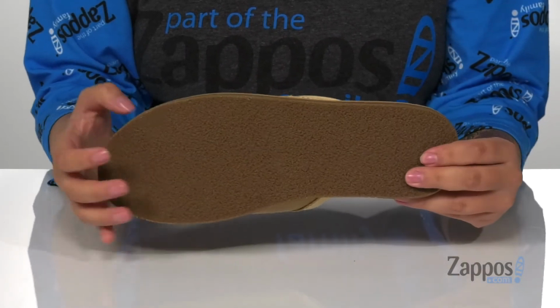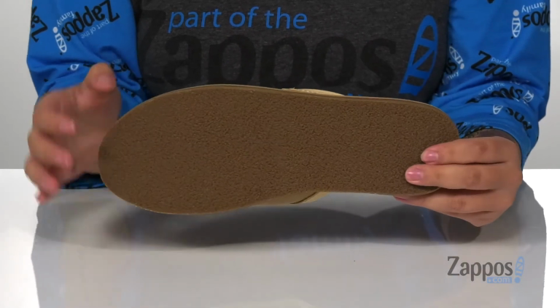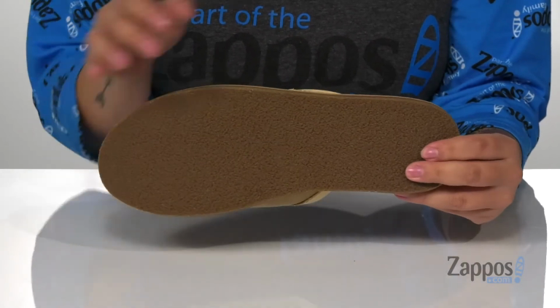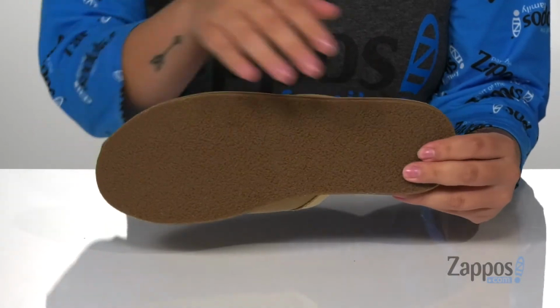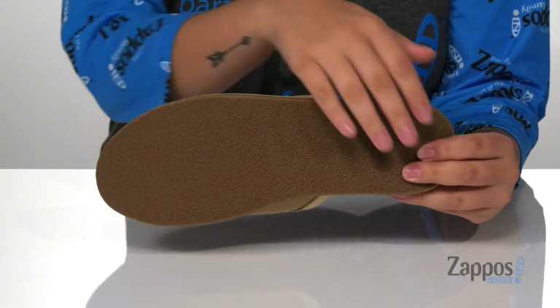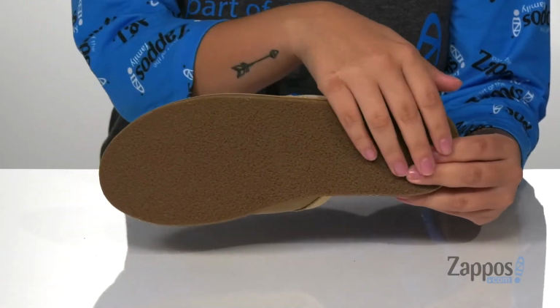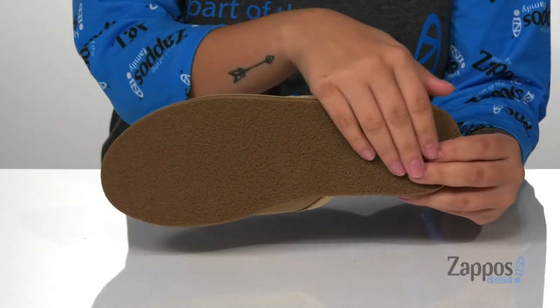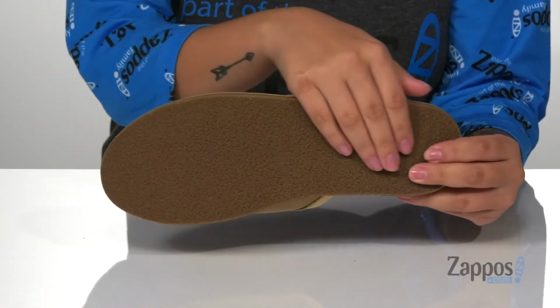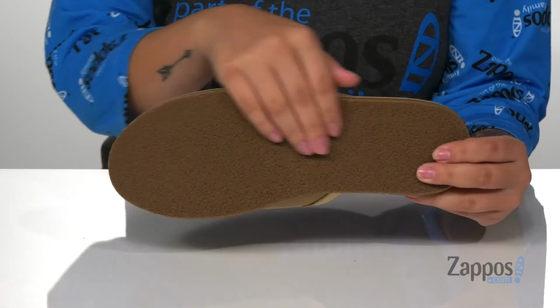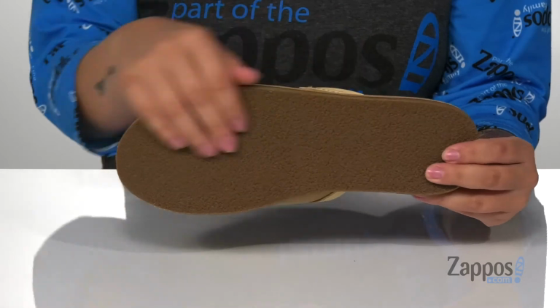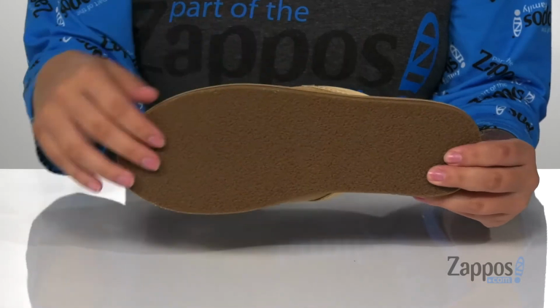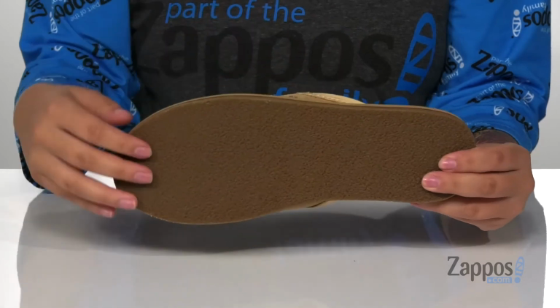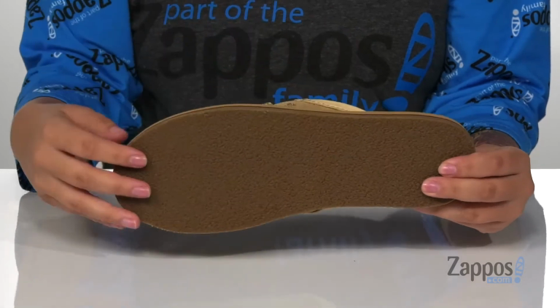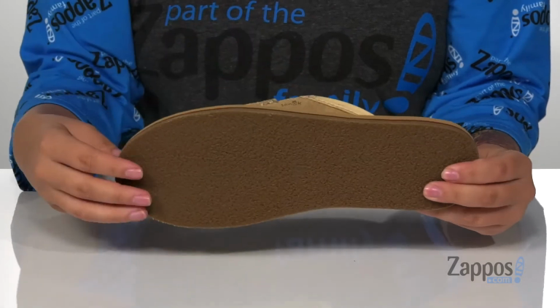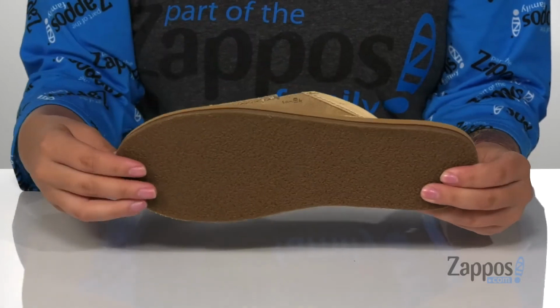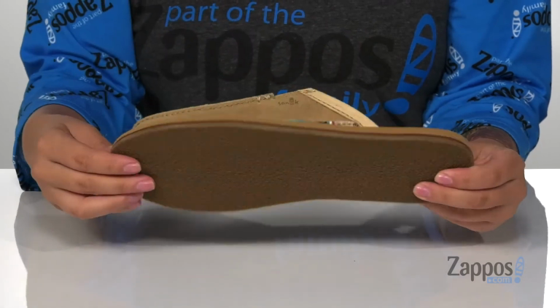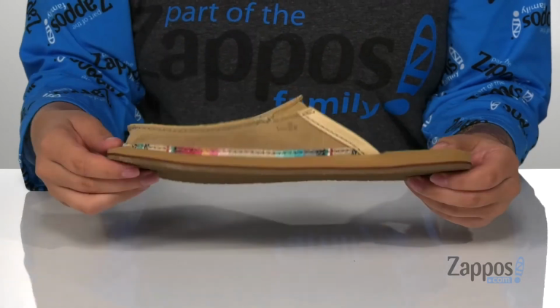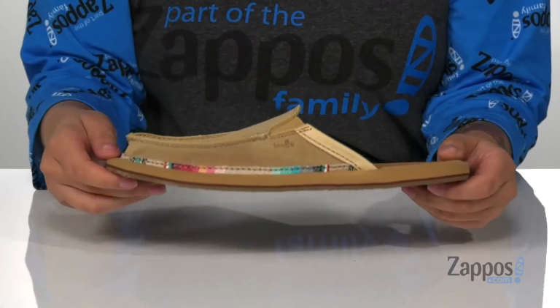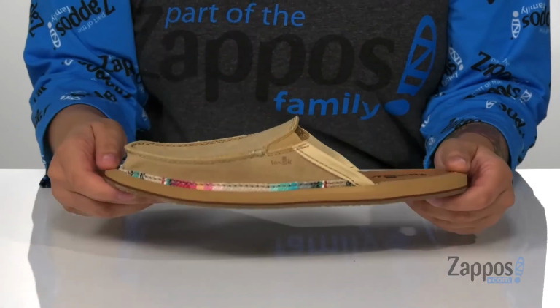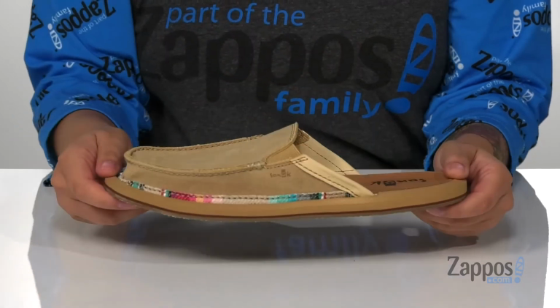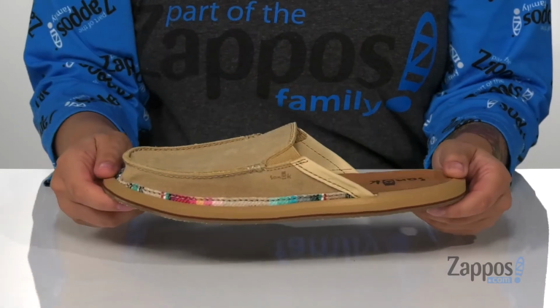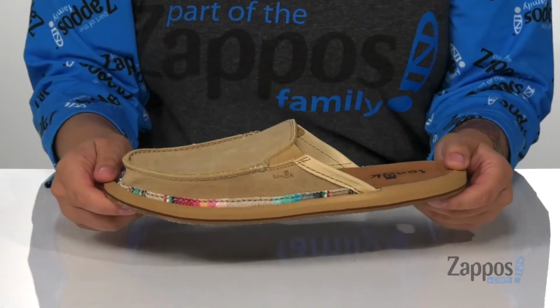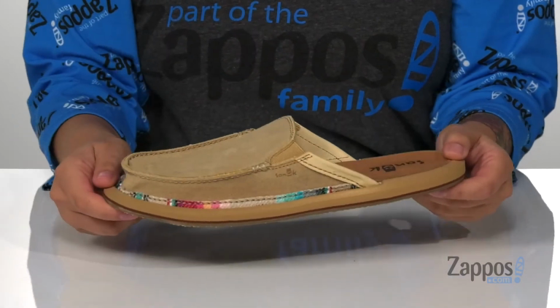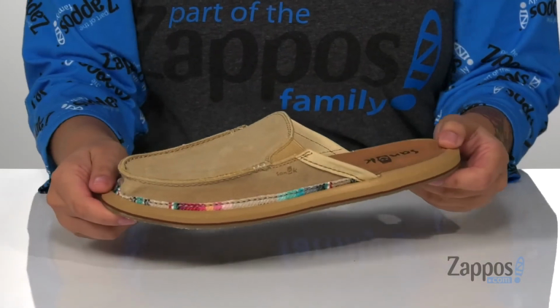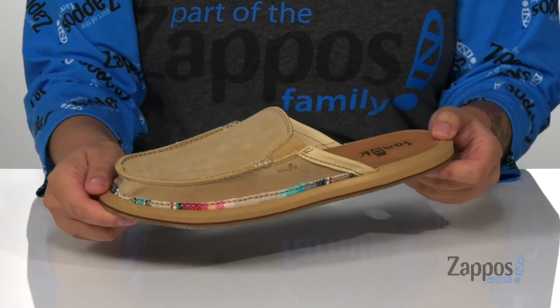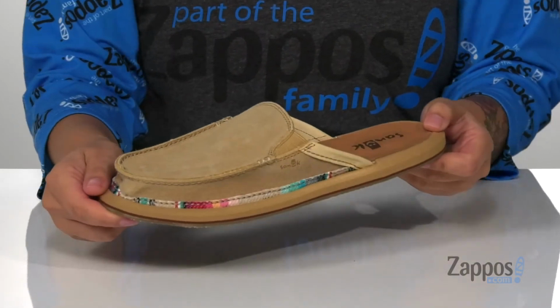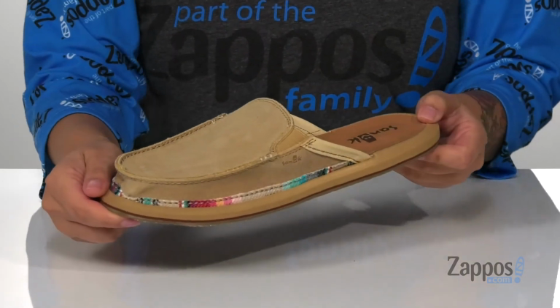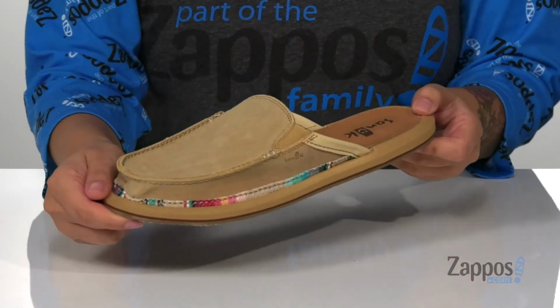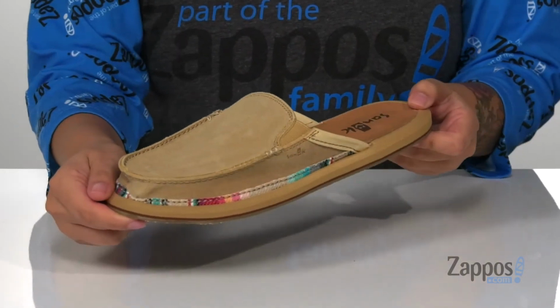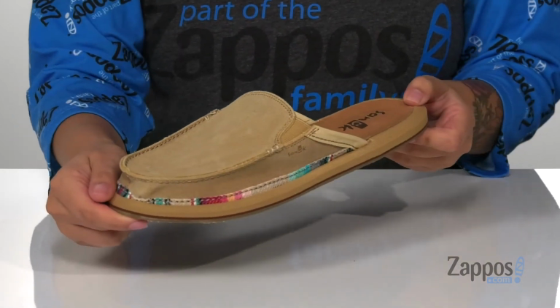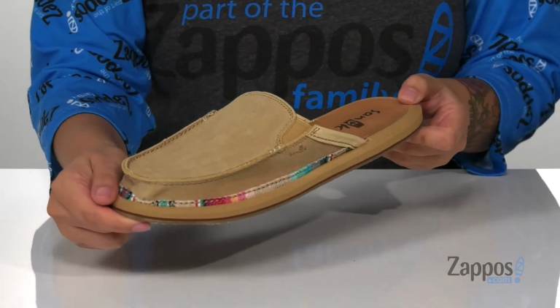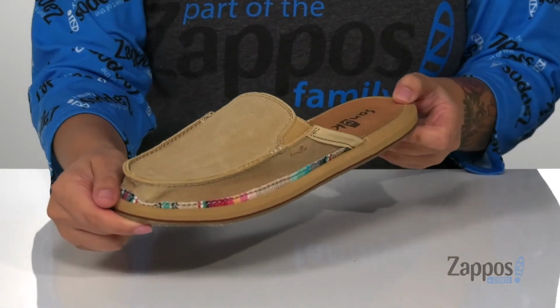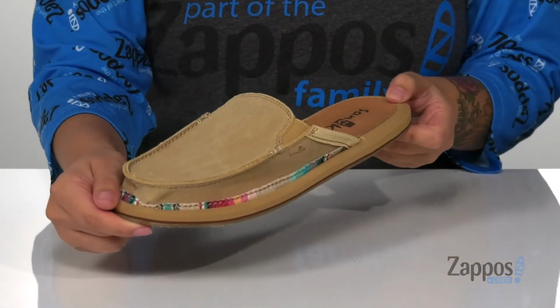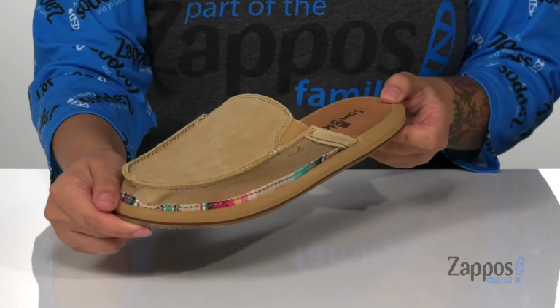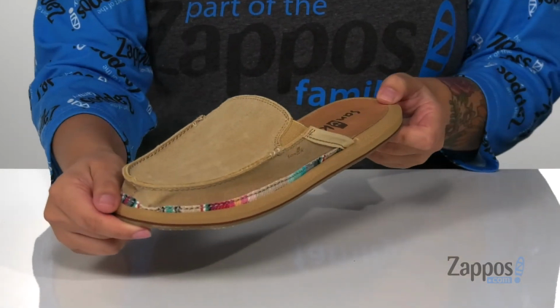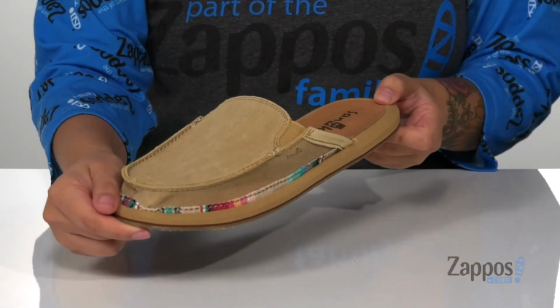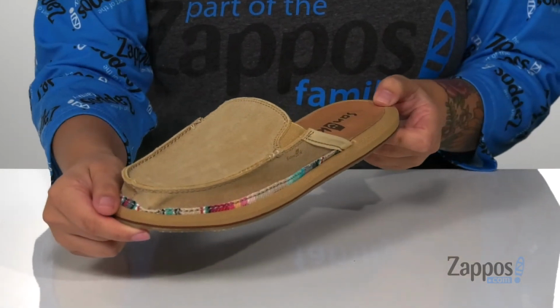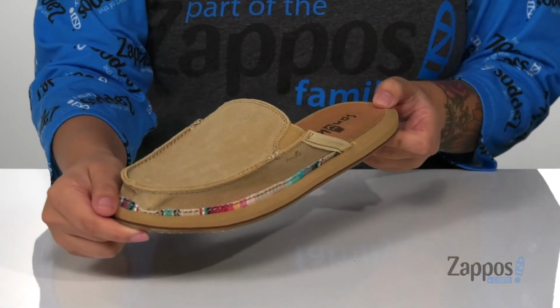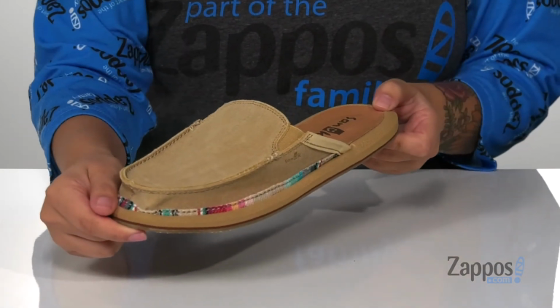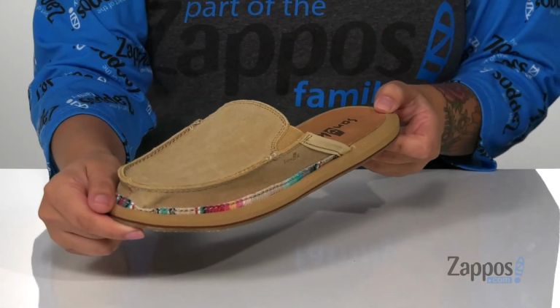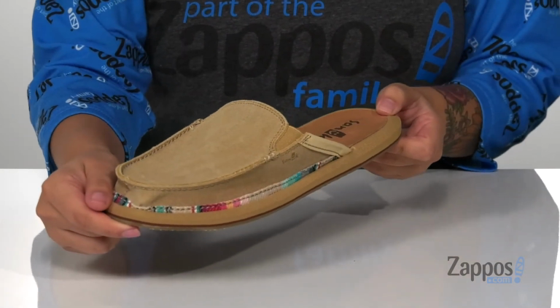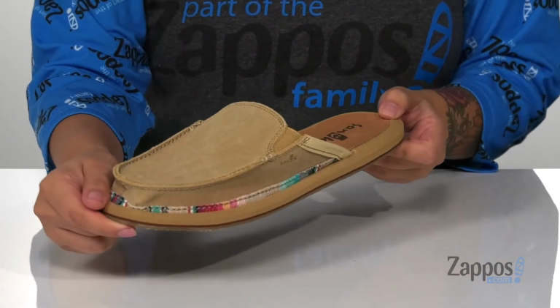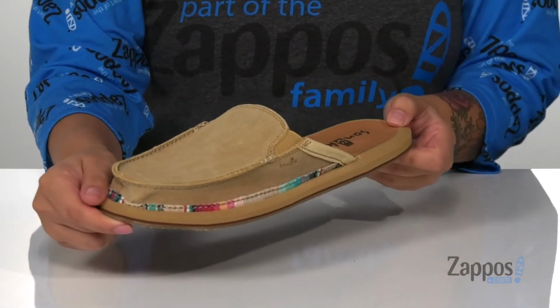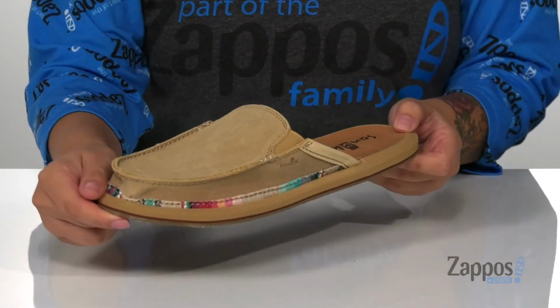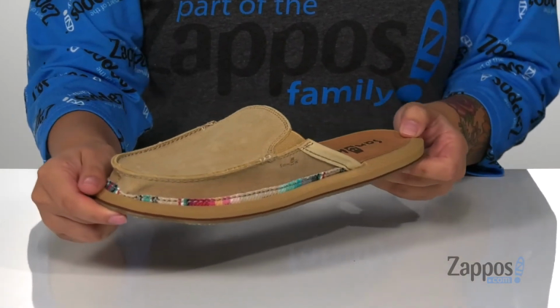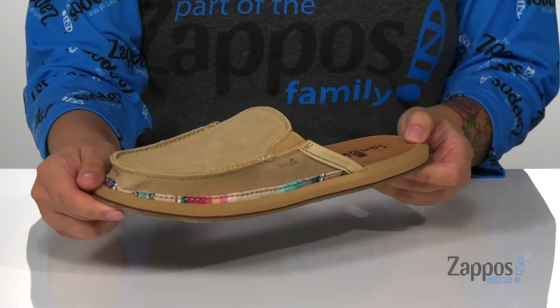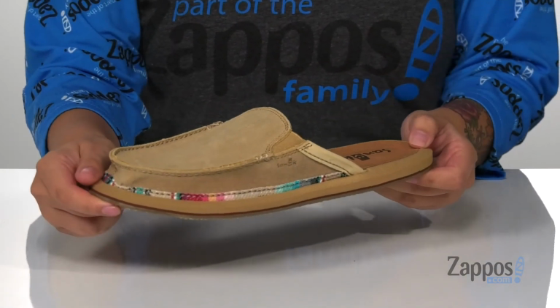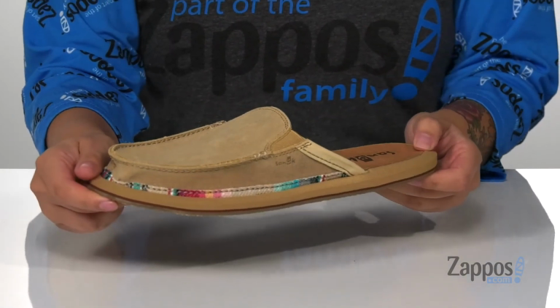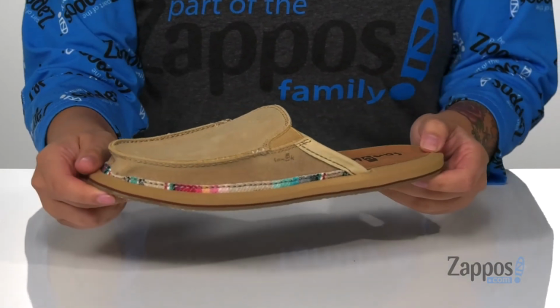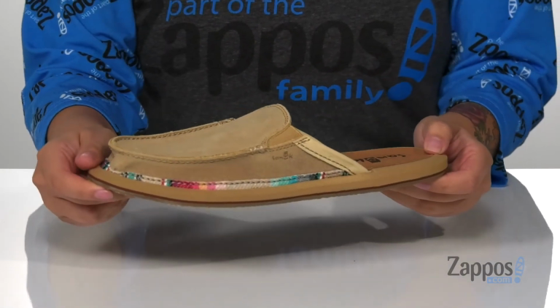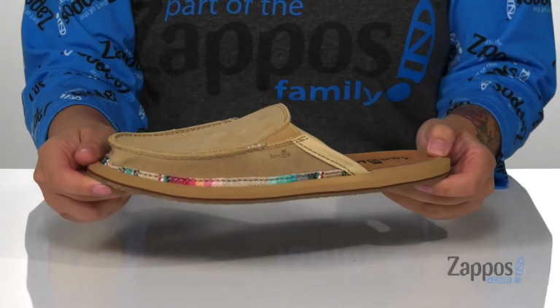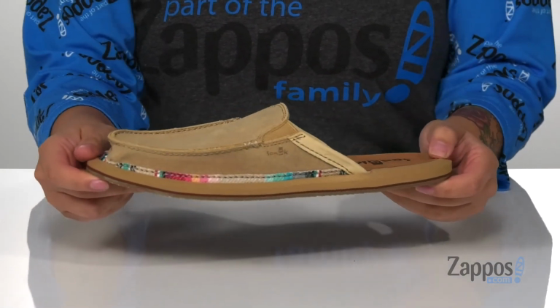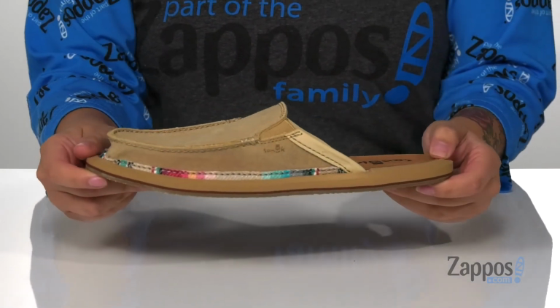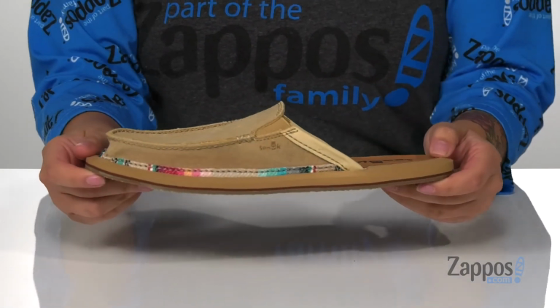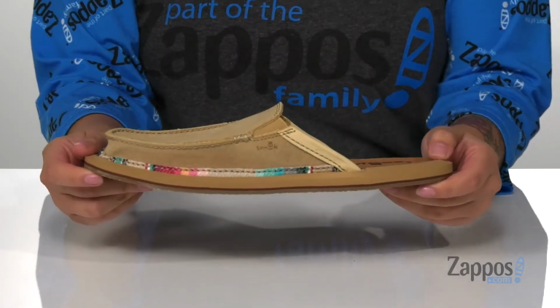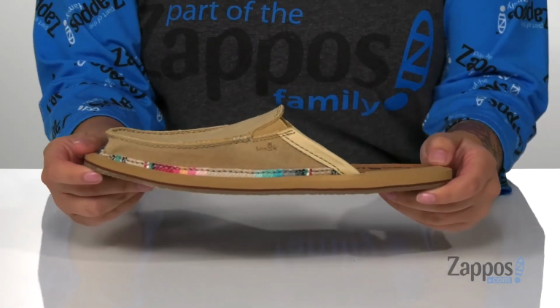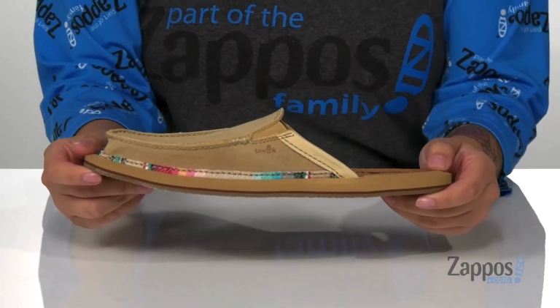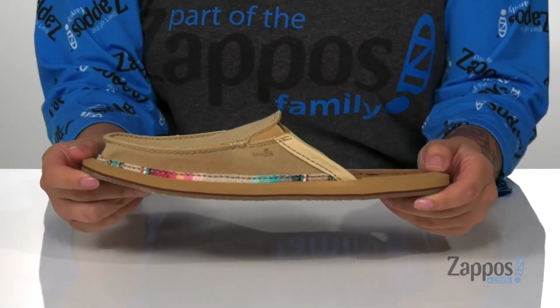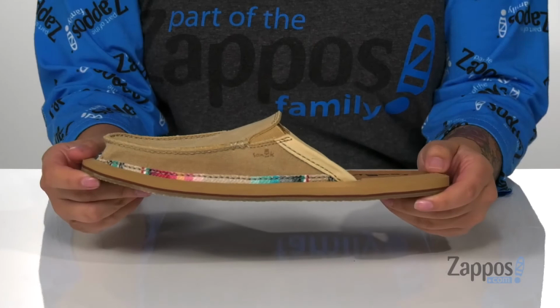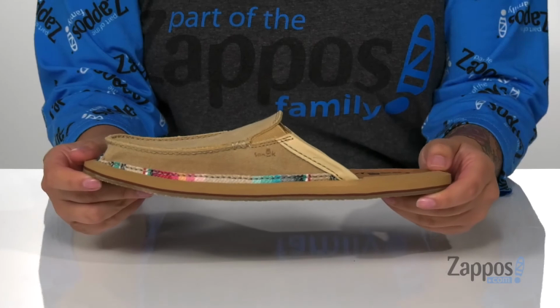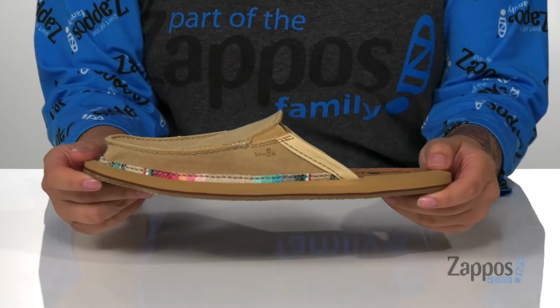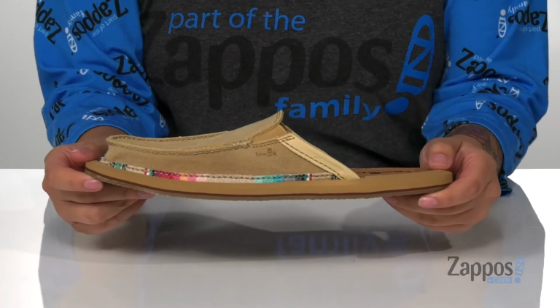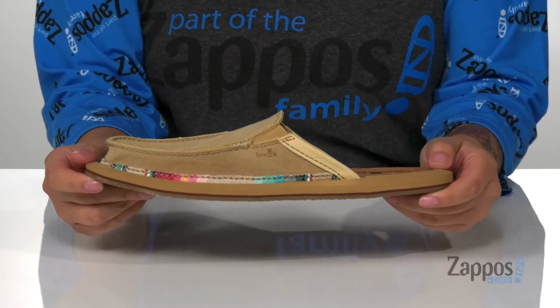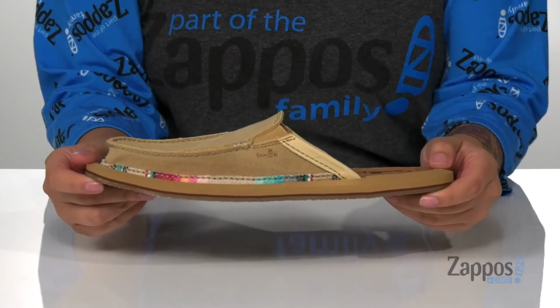Underneath is a textured outsole for traction, and I think these would be so great to have in your closet because you could just slip them on and head out the door.